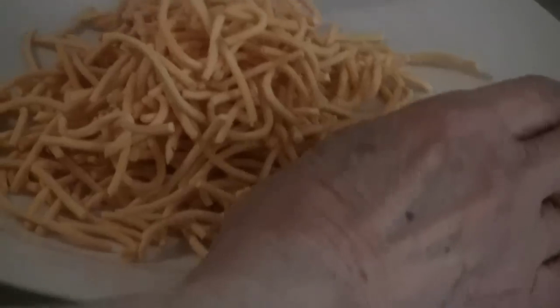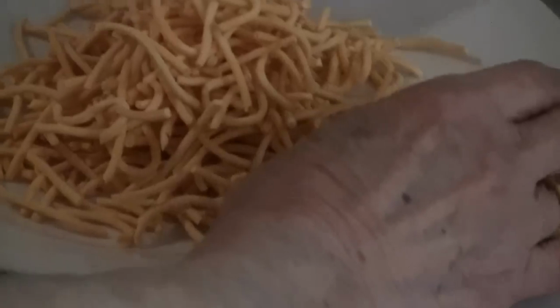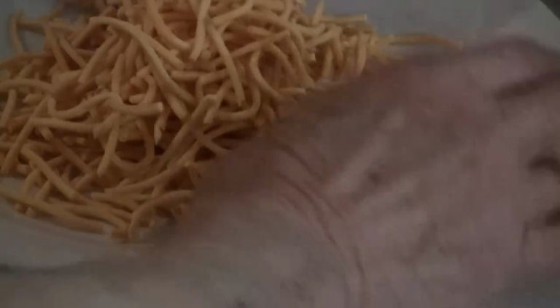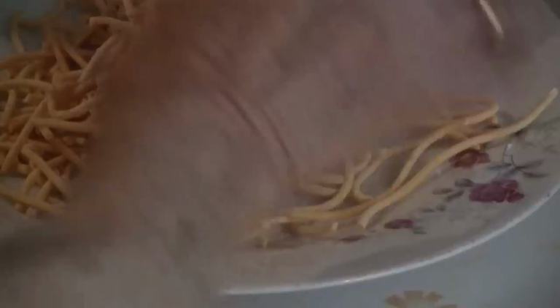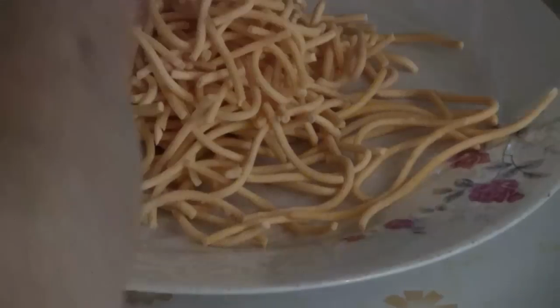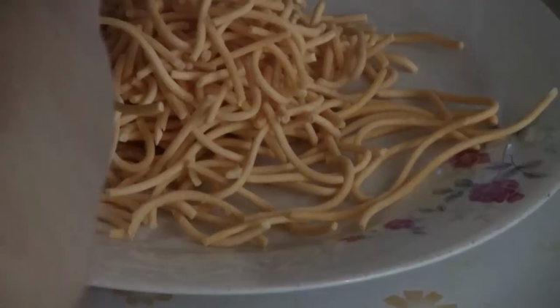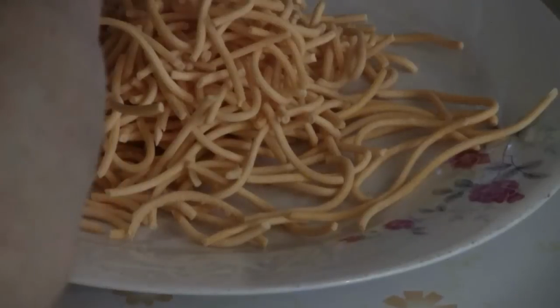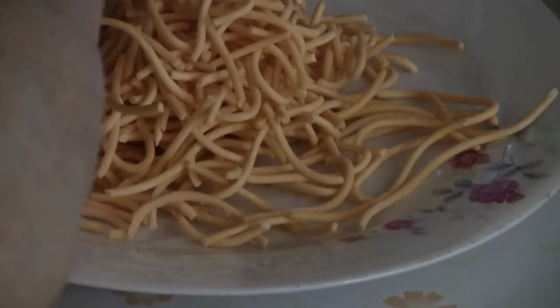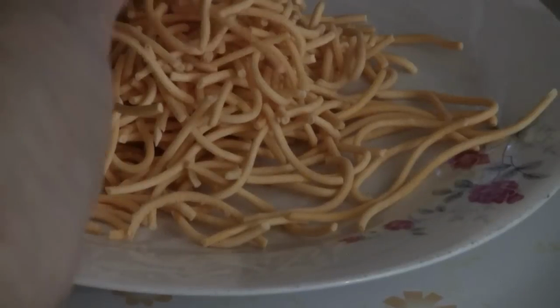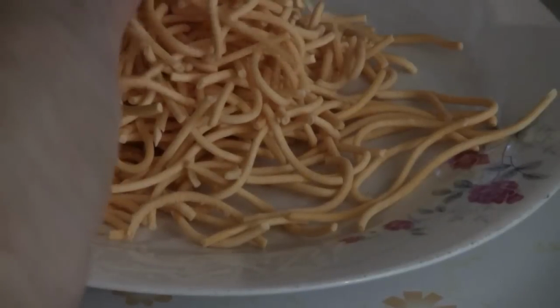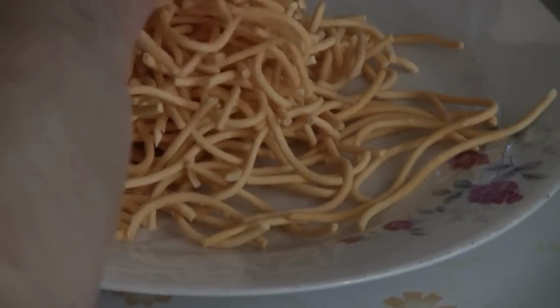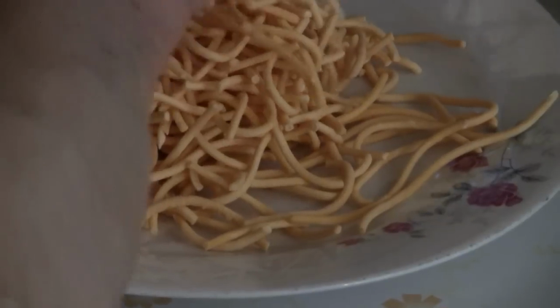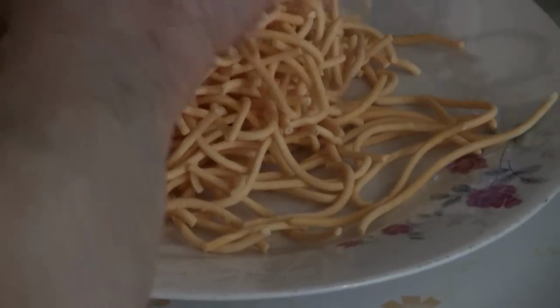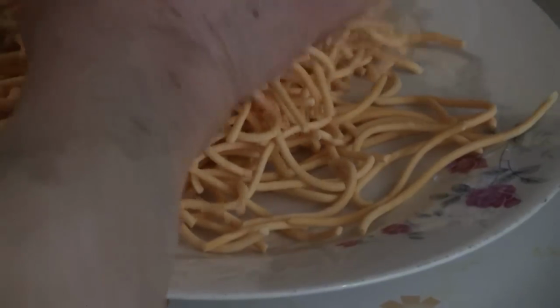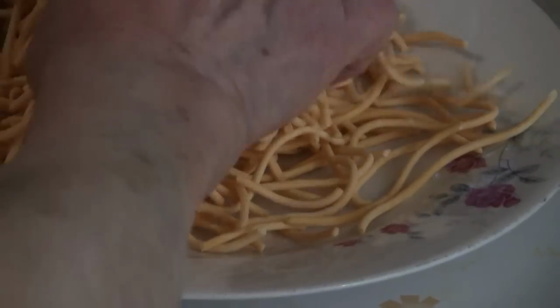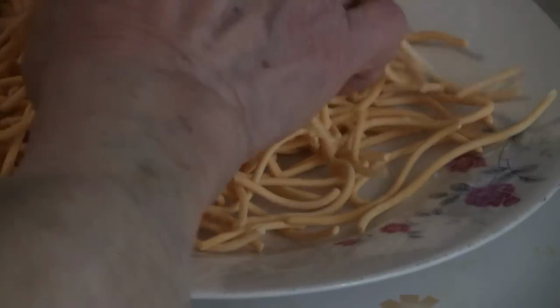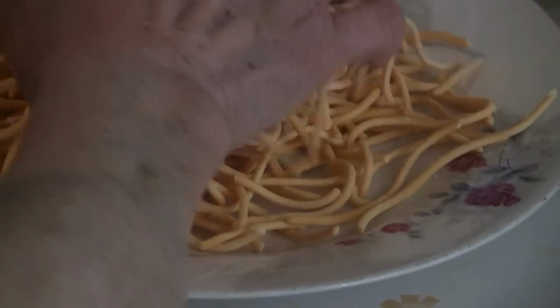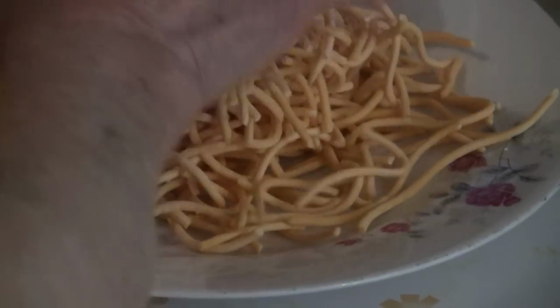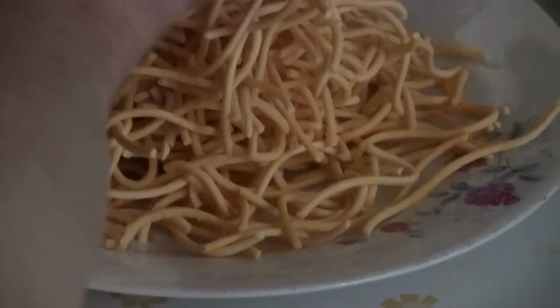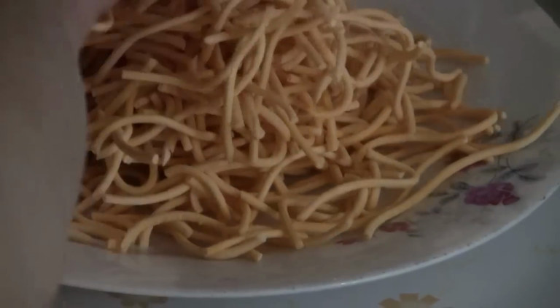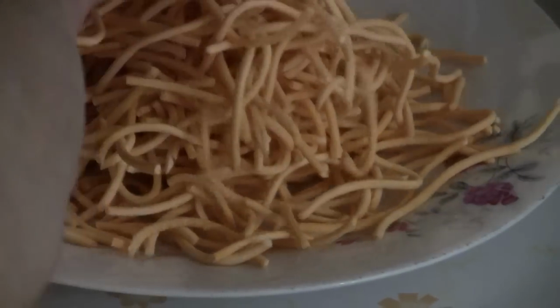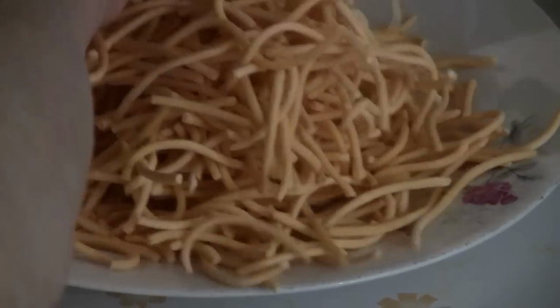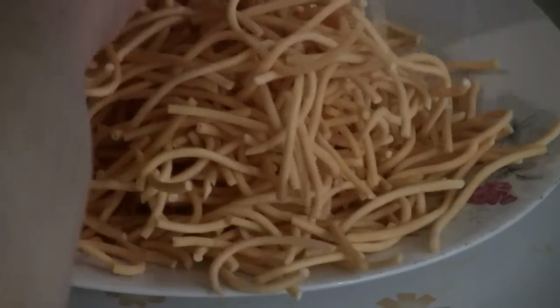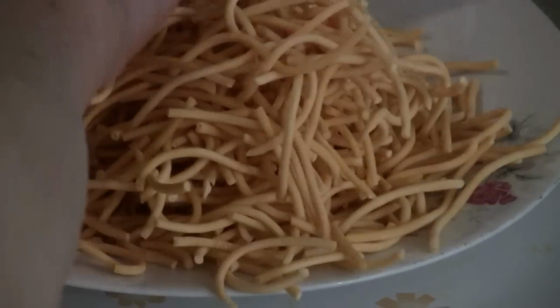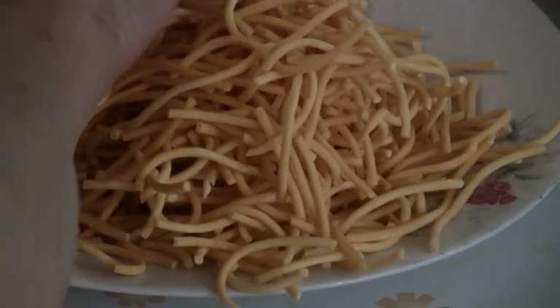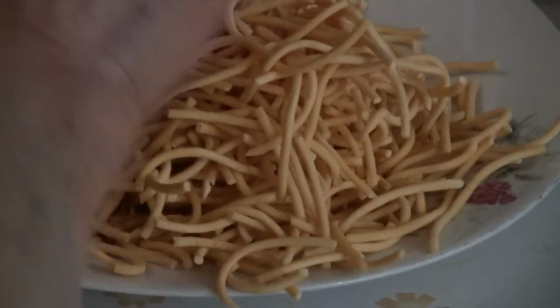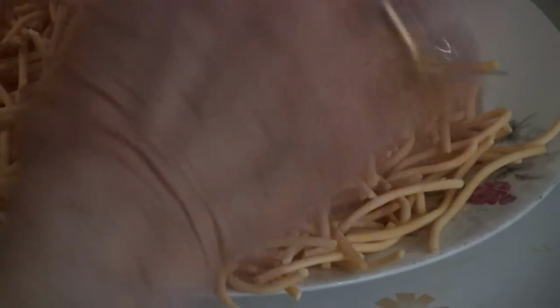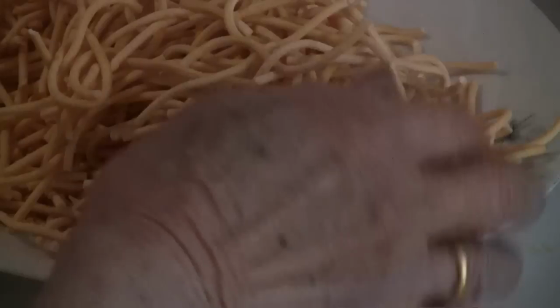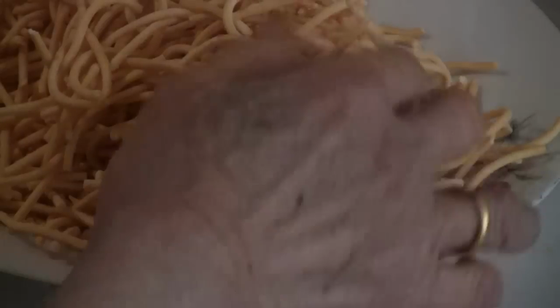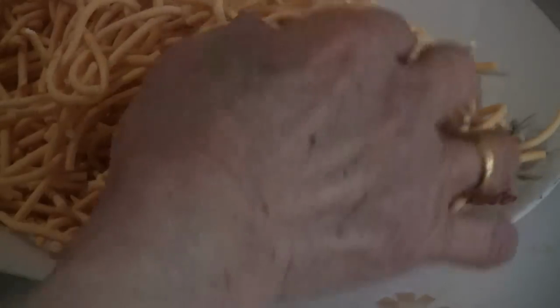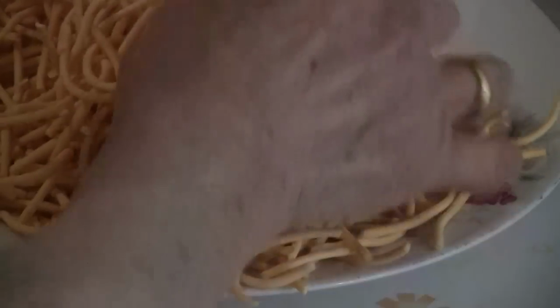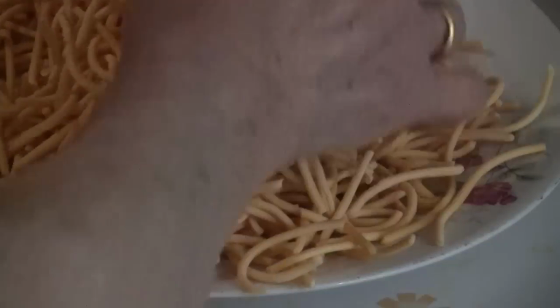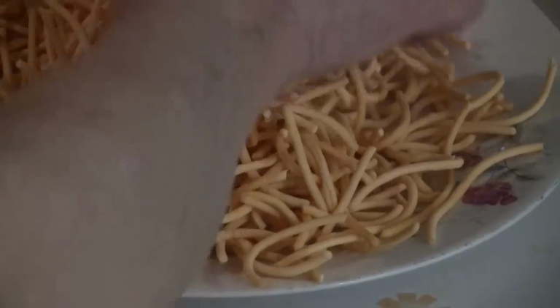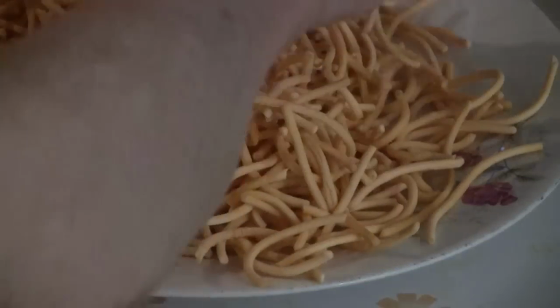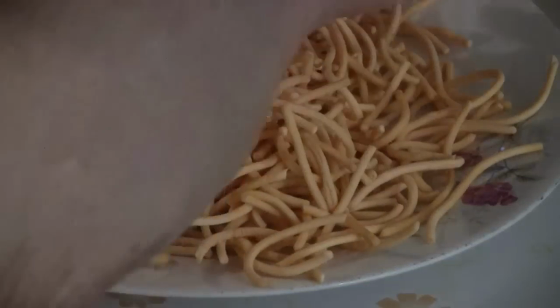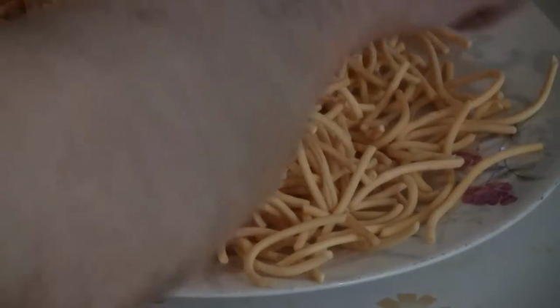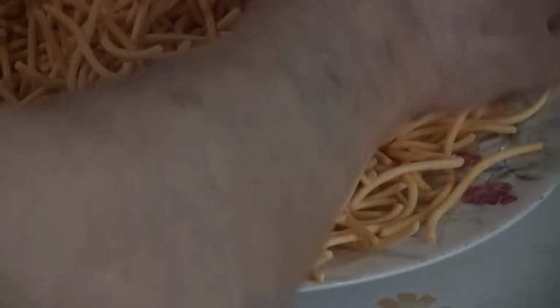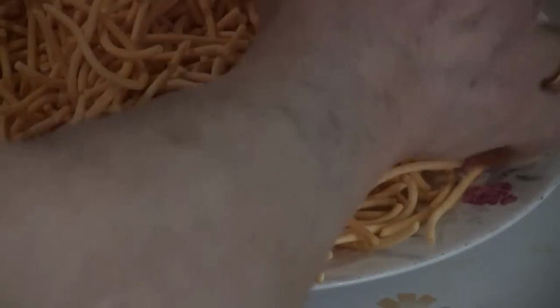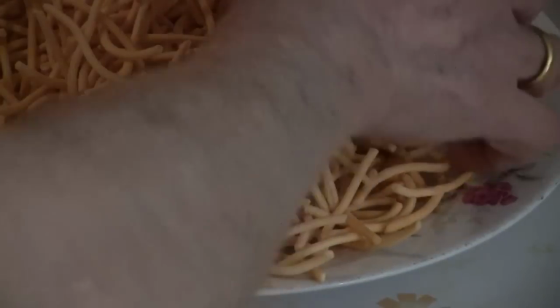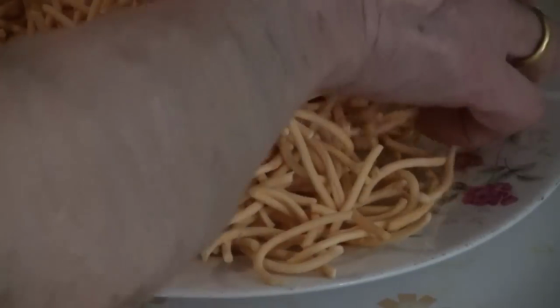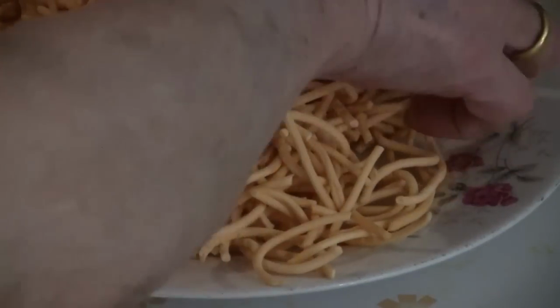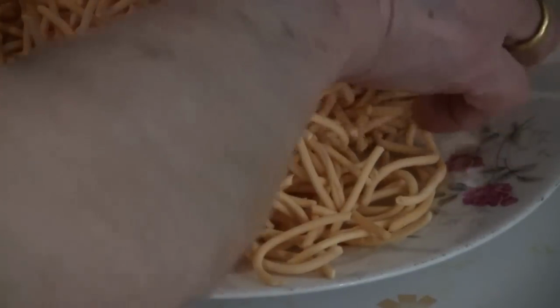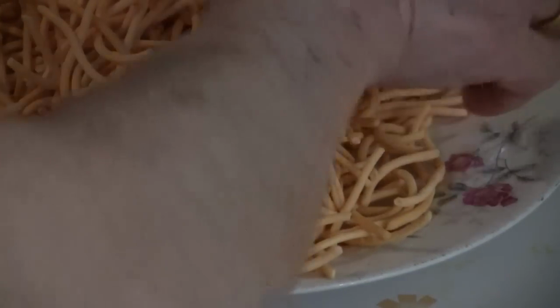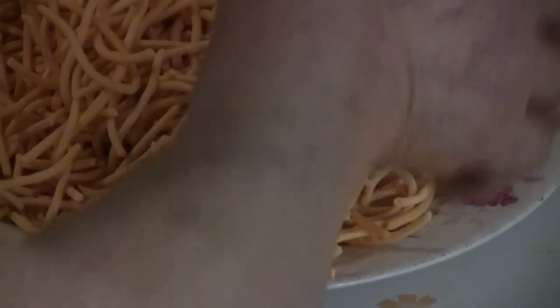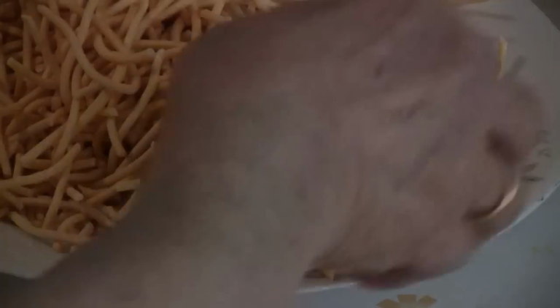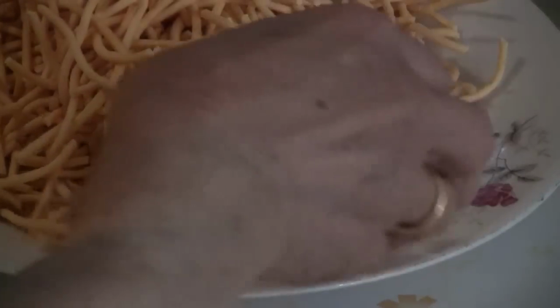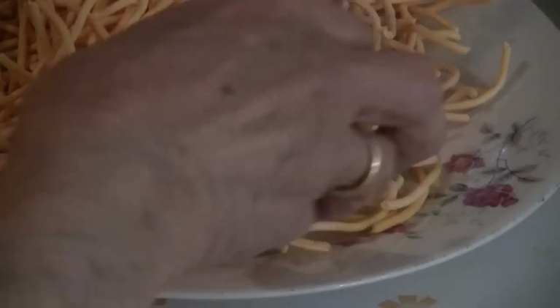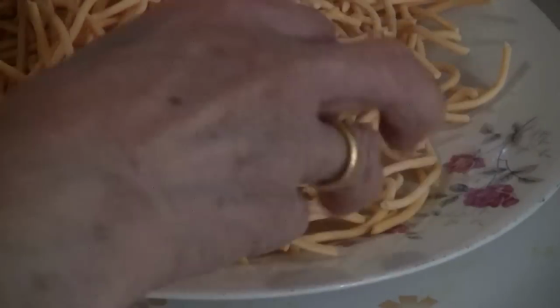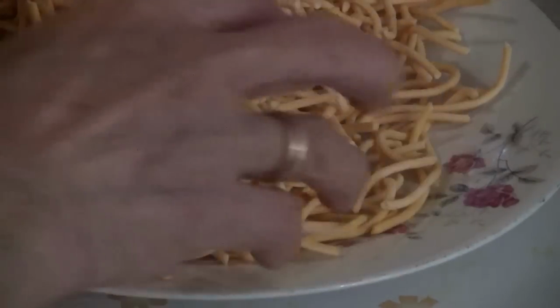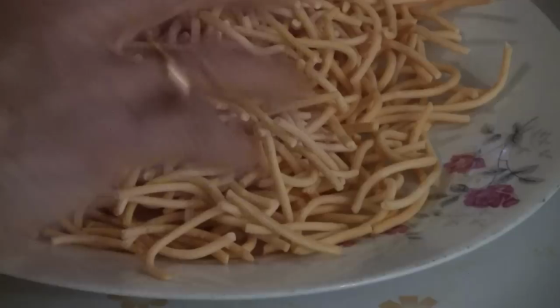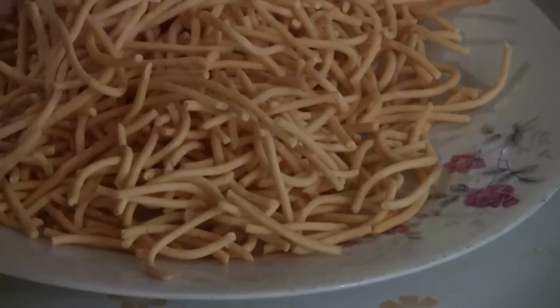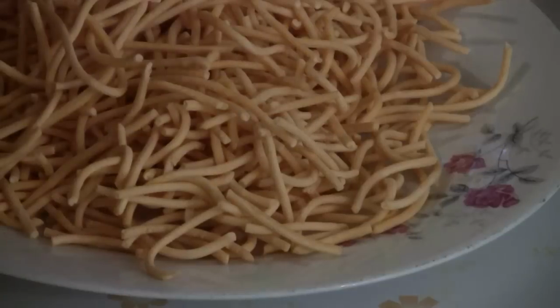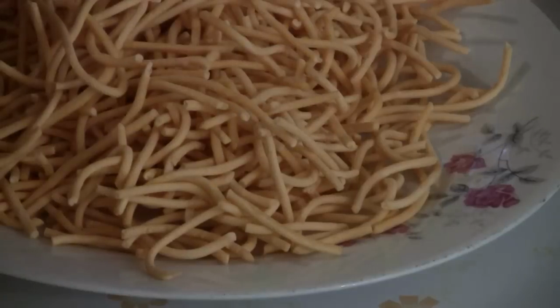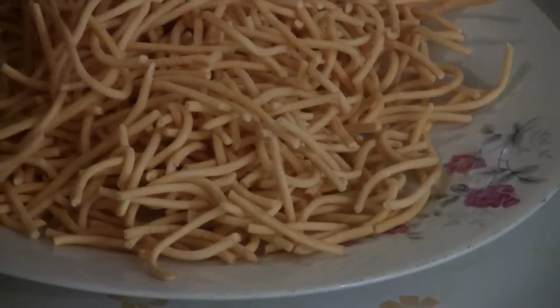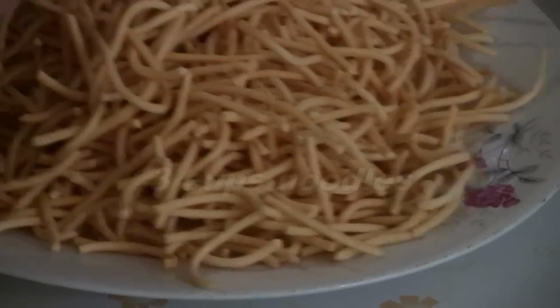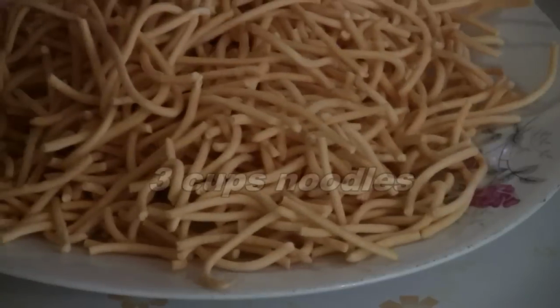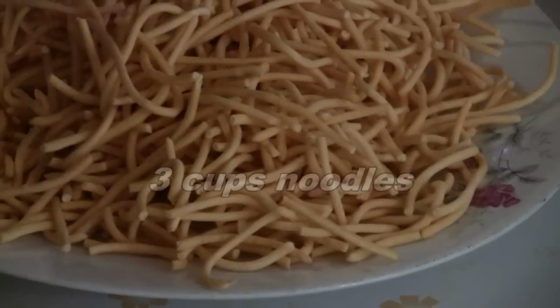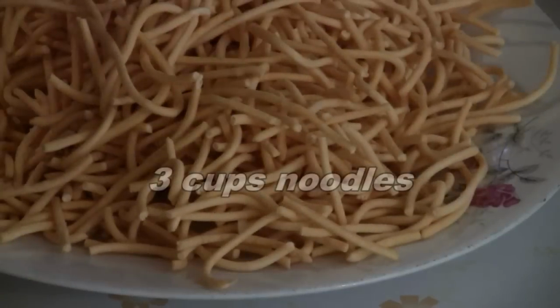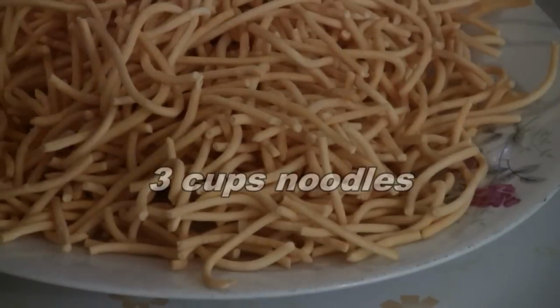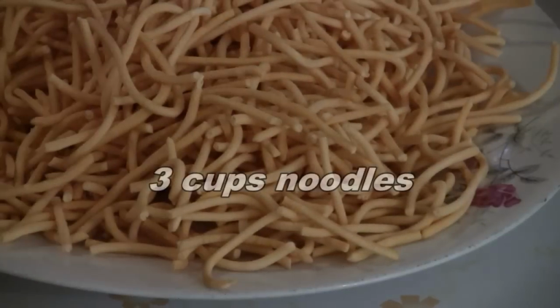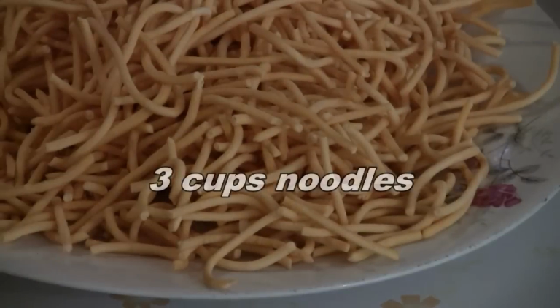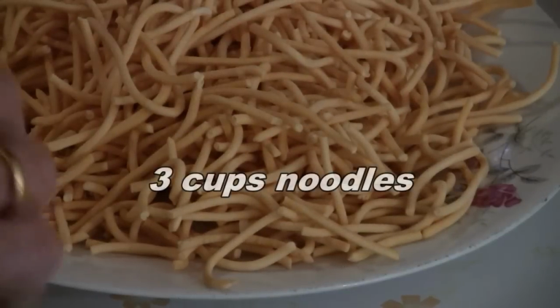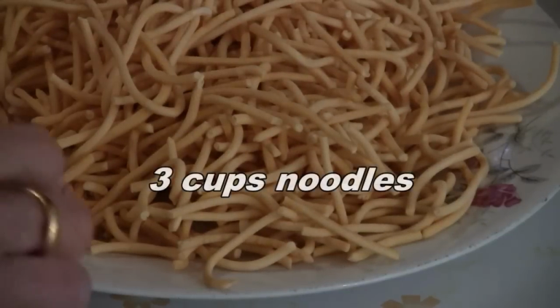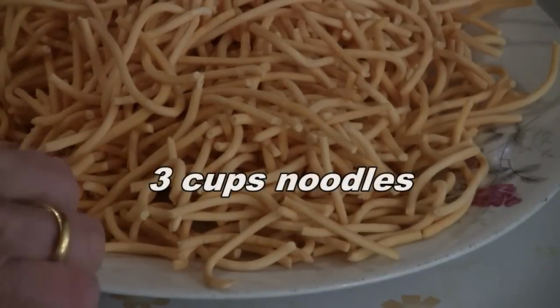For this recipe you need roughly half a bag of the noodles, roughly seven ounces or three cups.